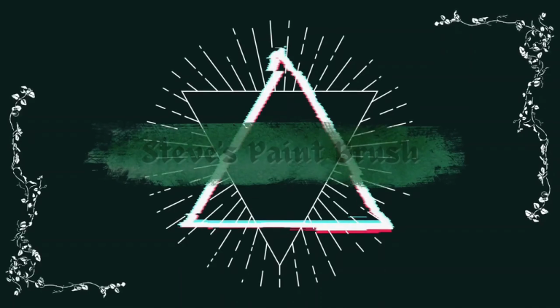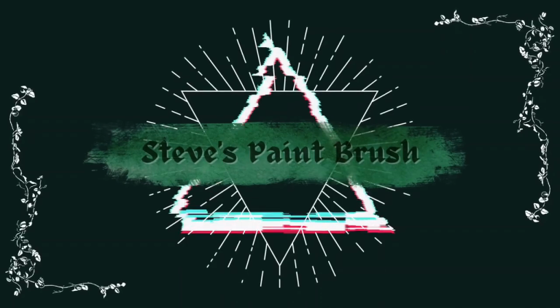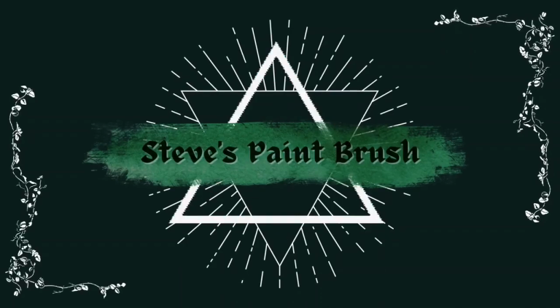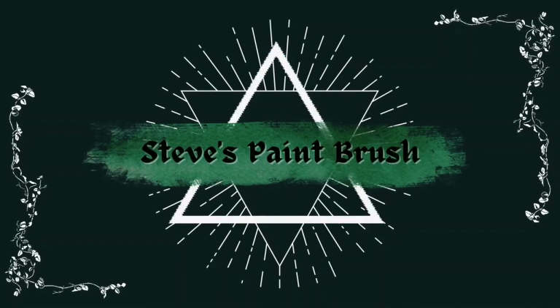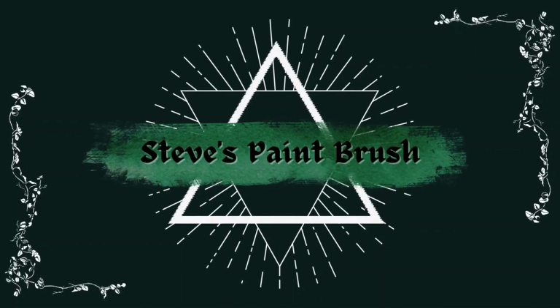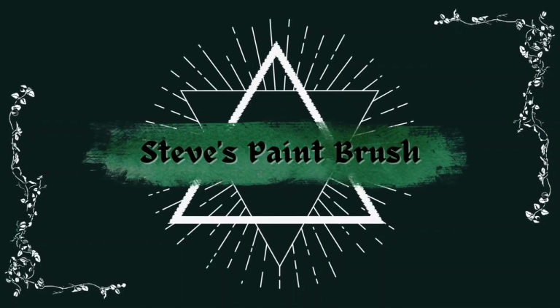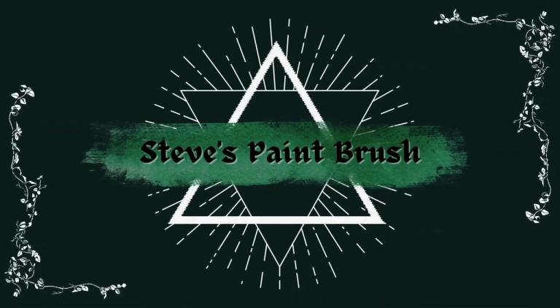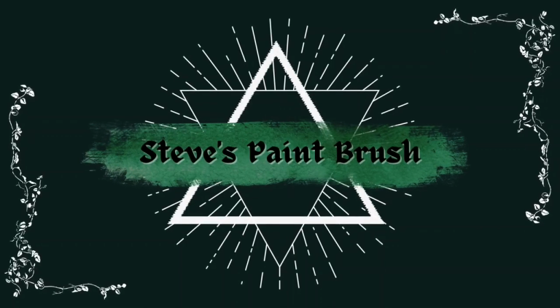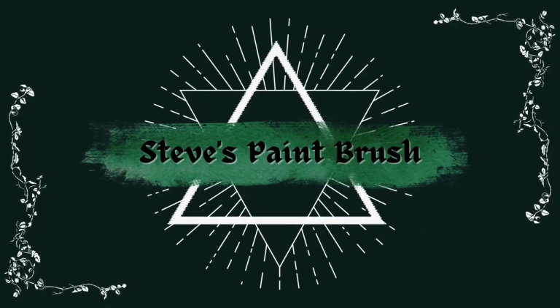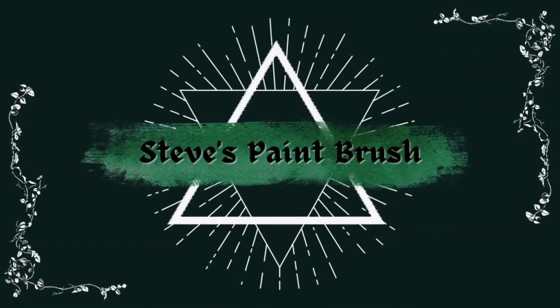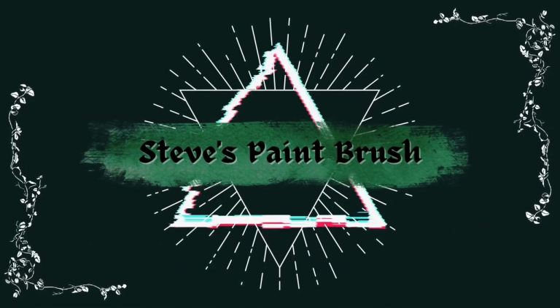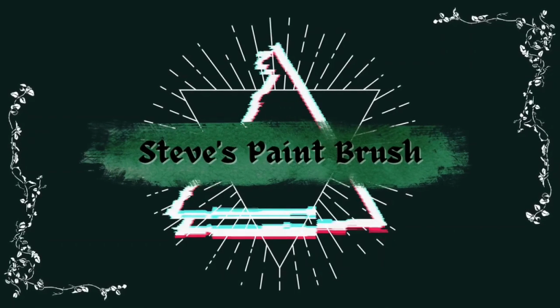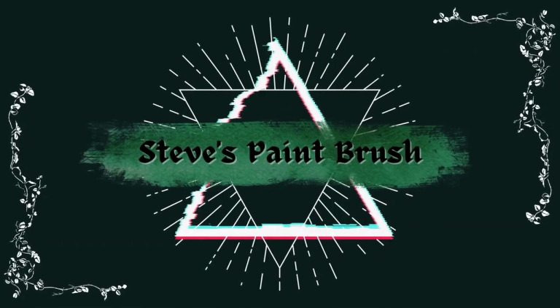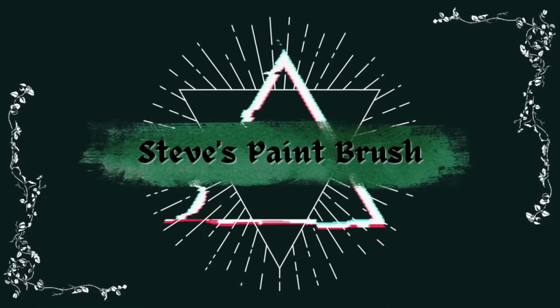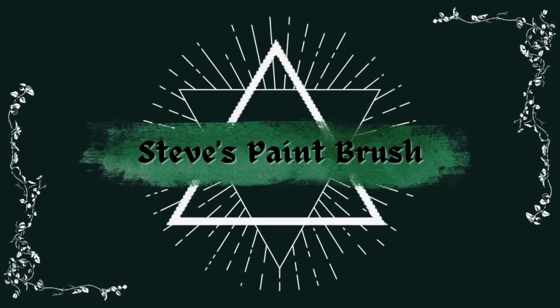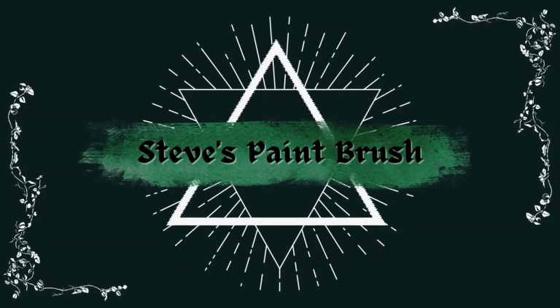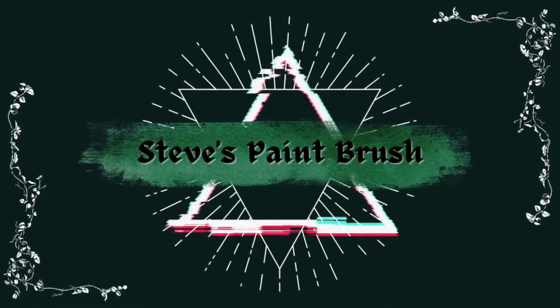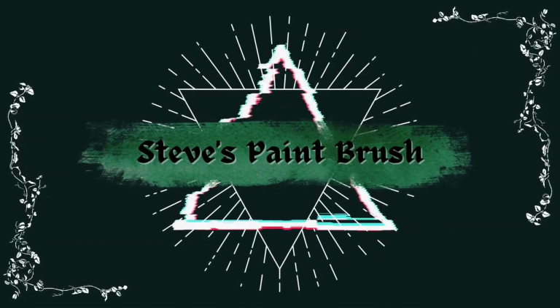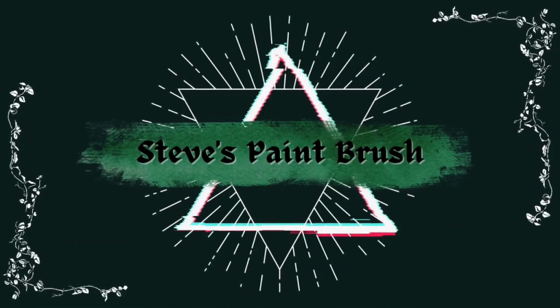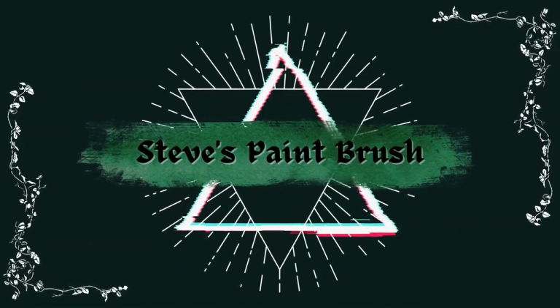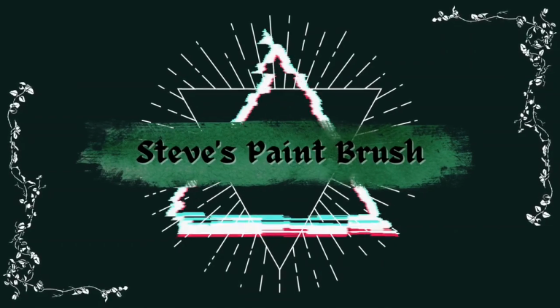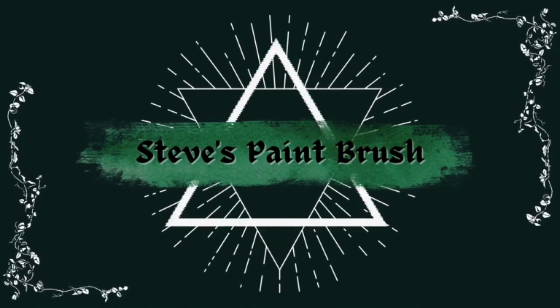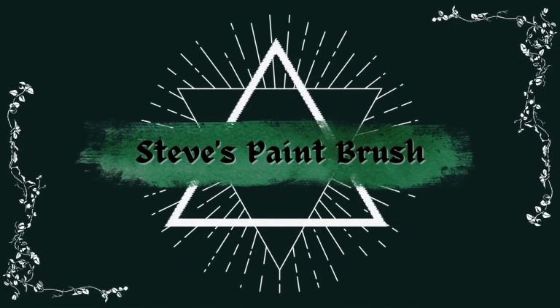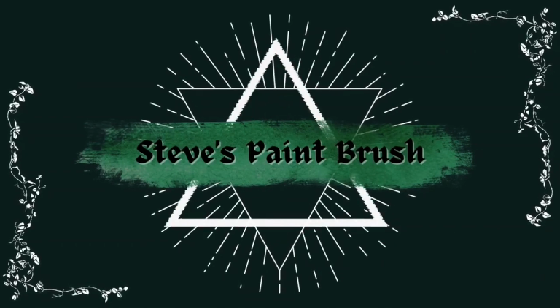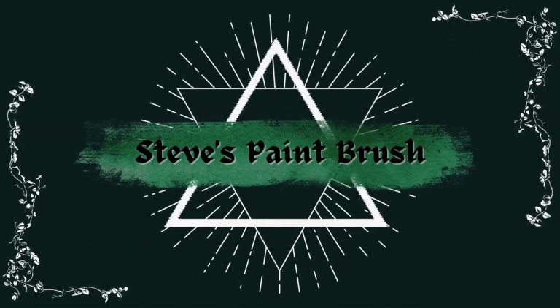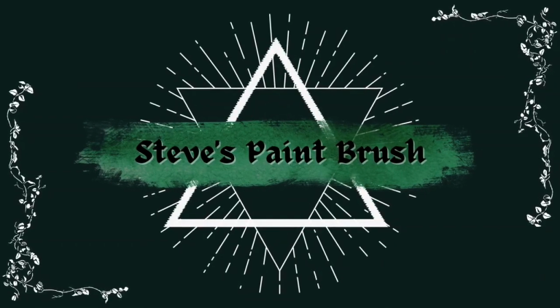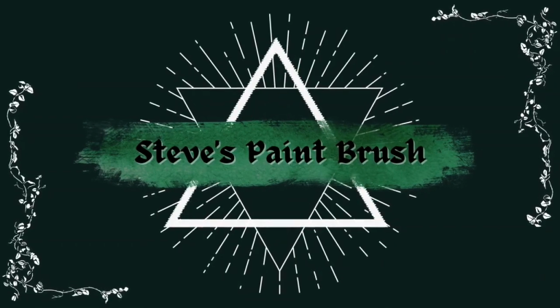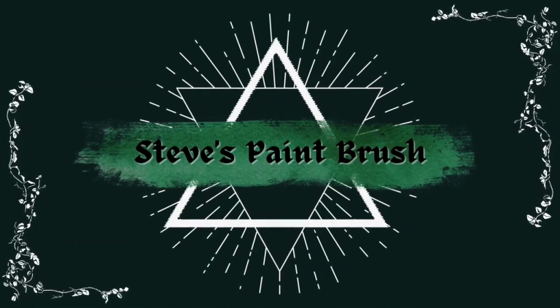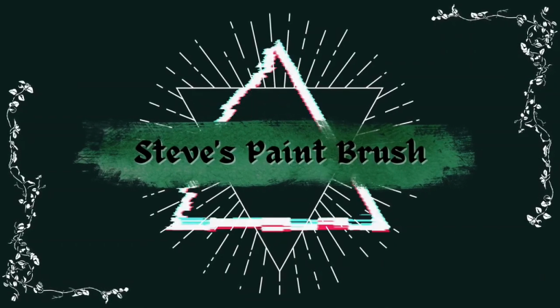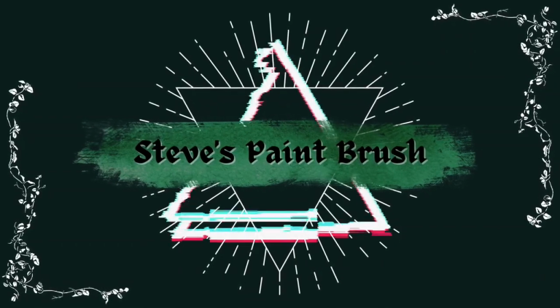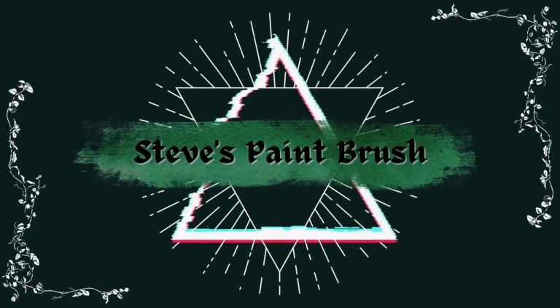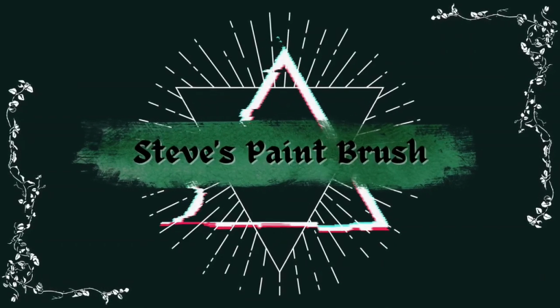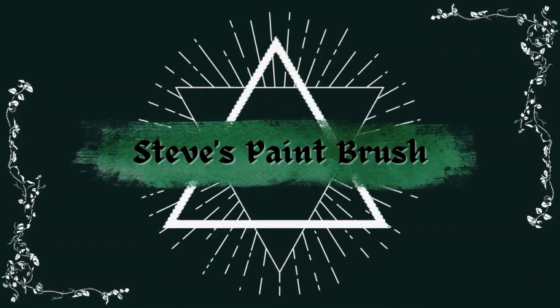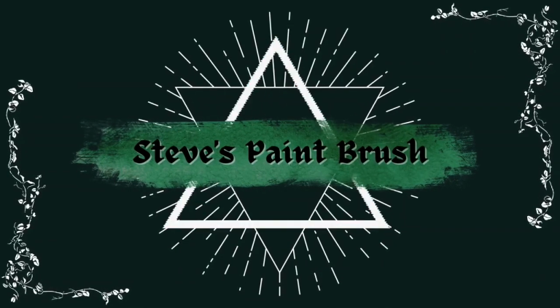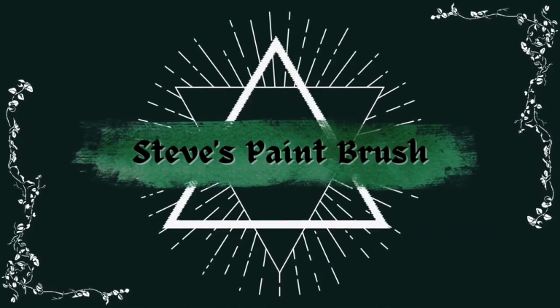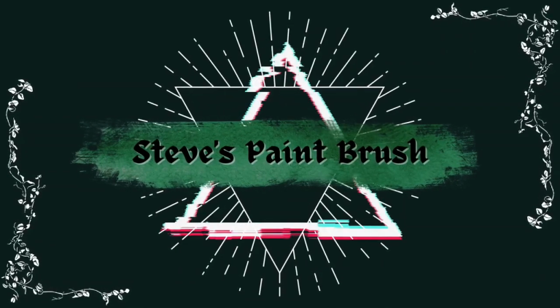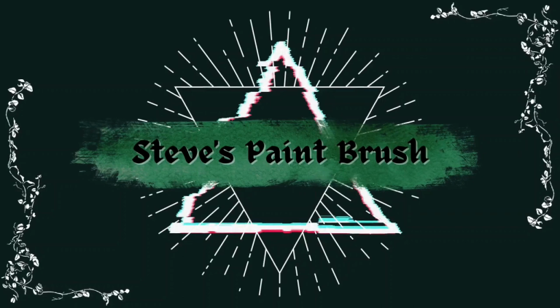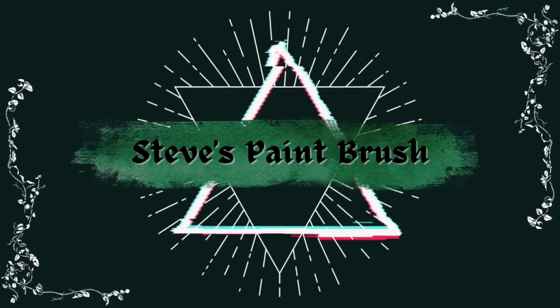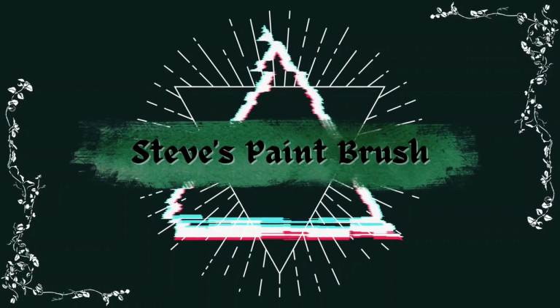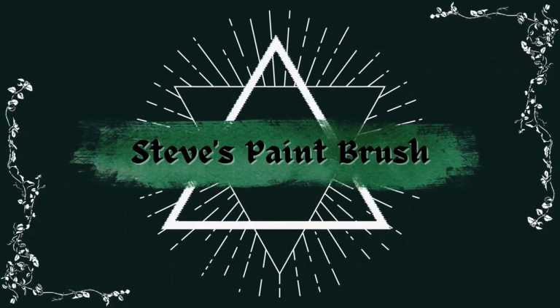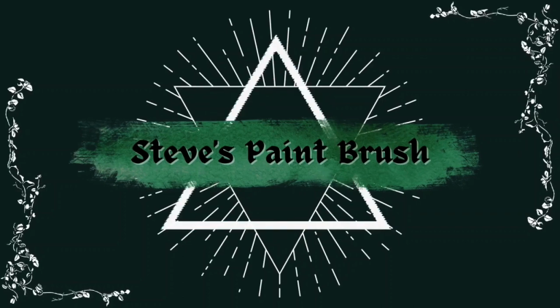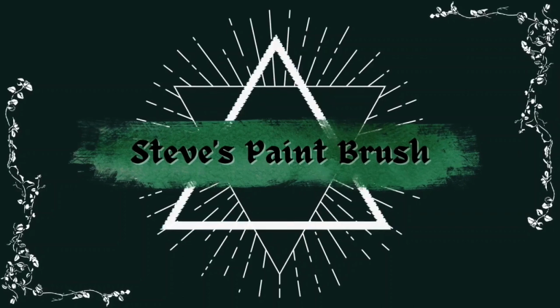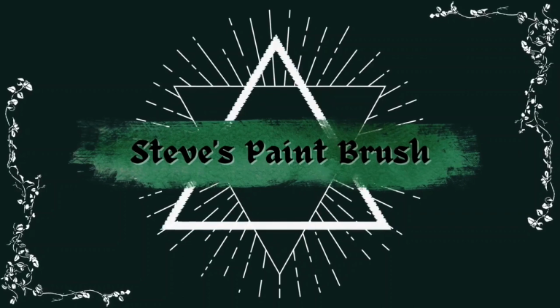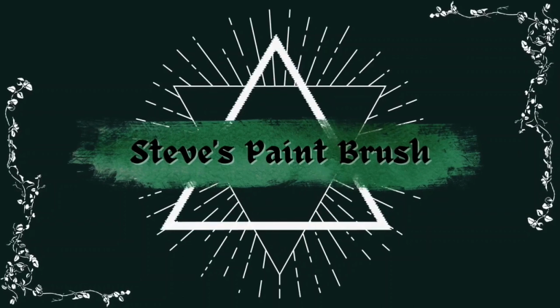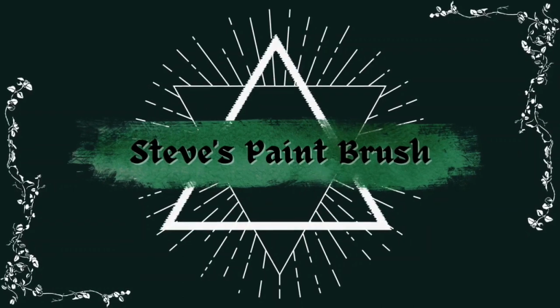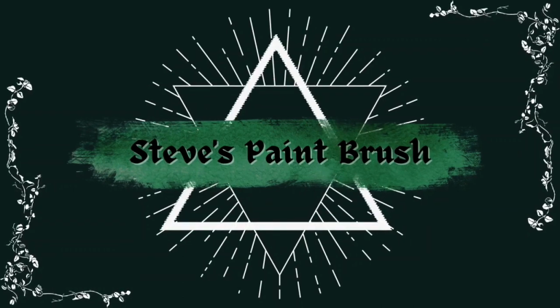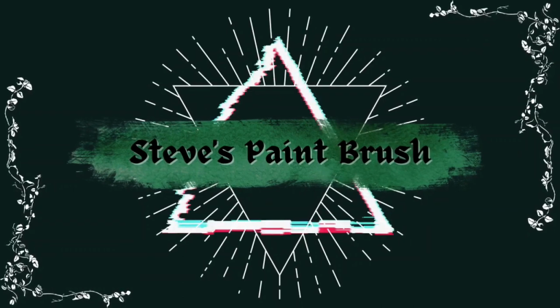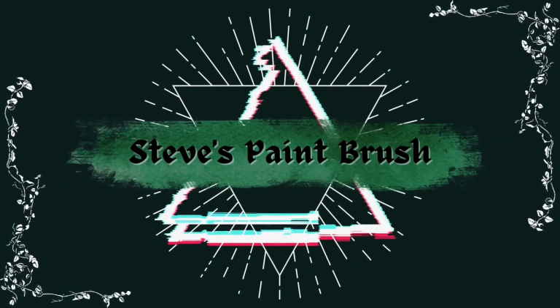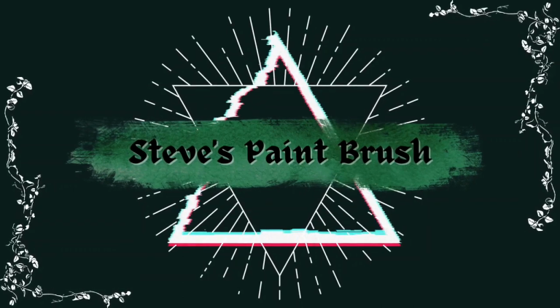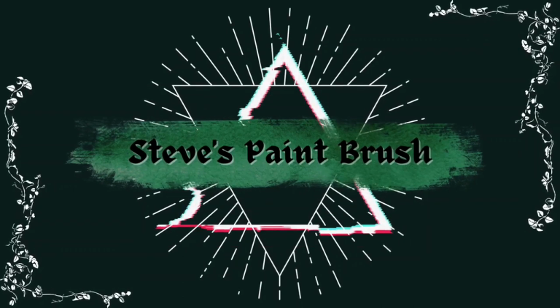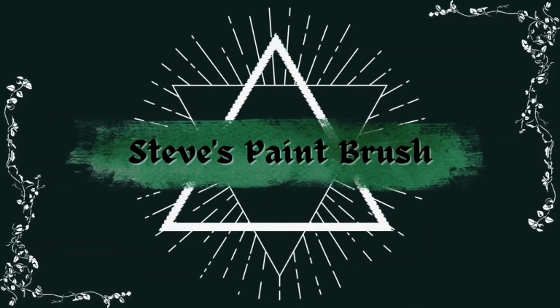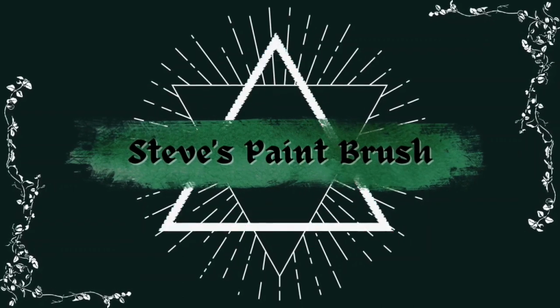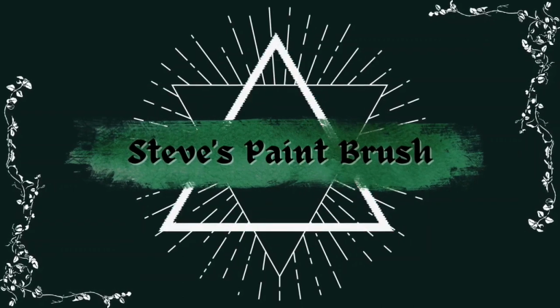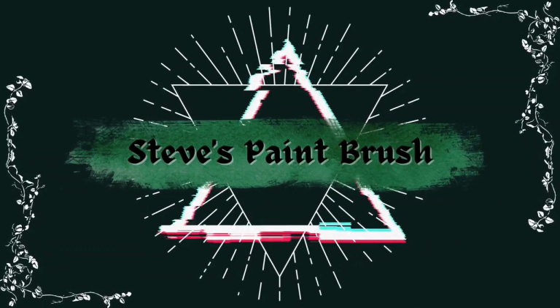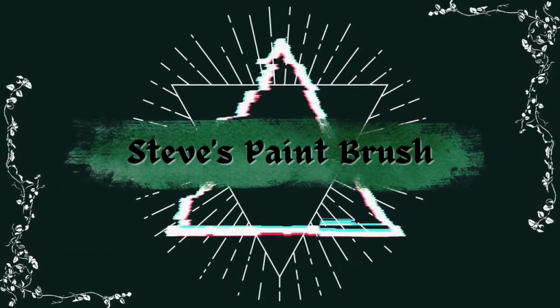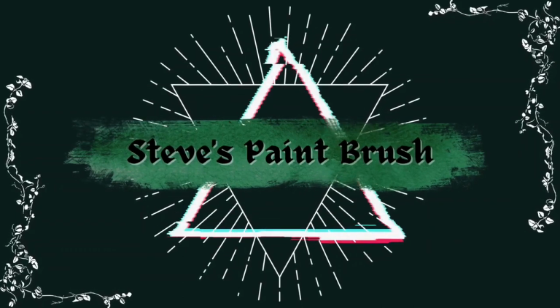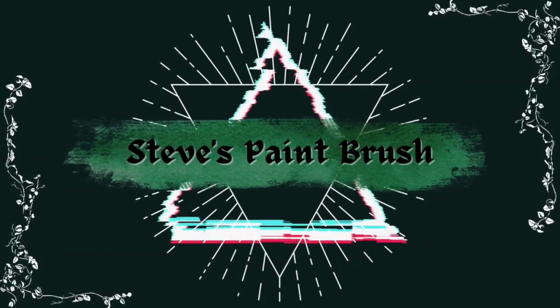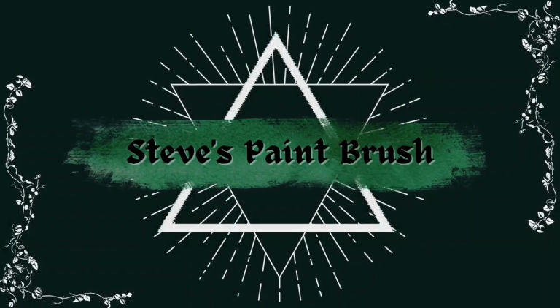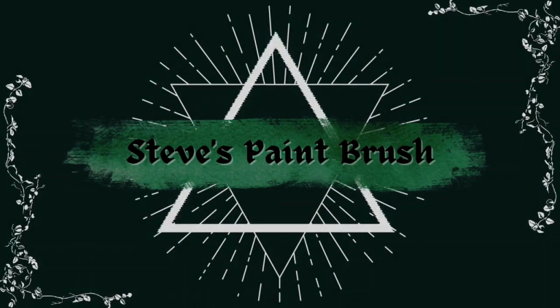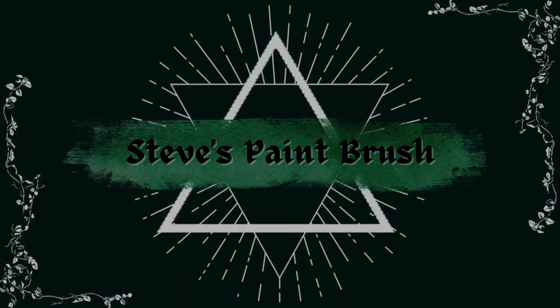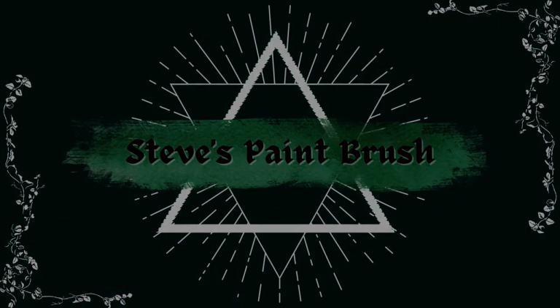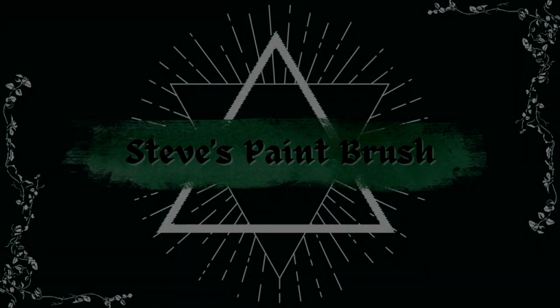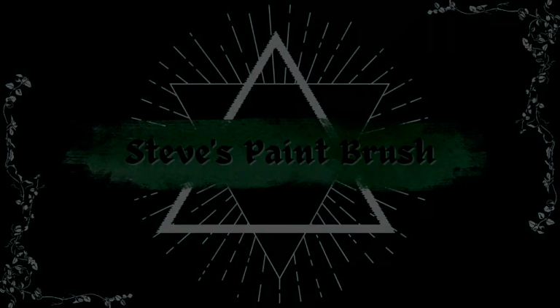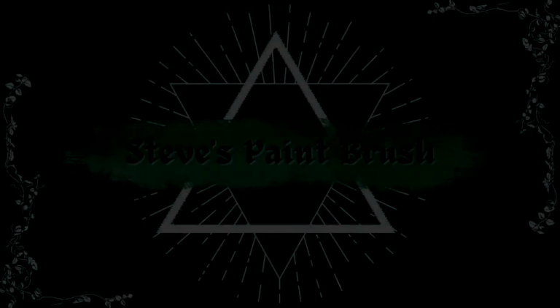Hi folks, Steve here and welcome to my new video where I'm going to paint a creepy candle spider. So let's crack on.